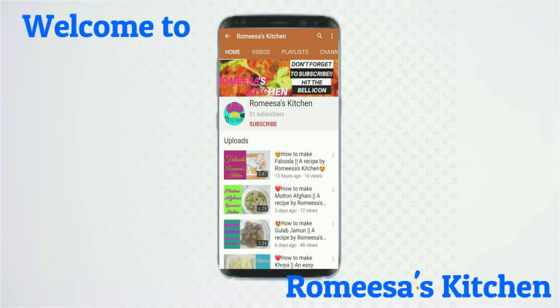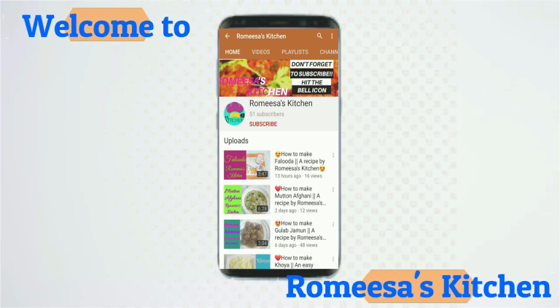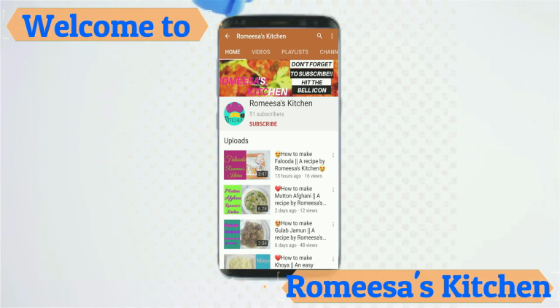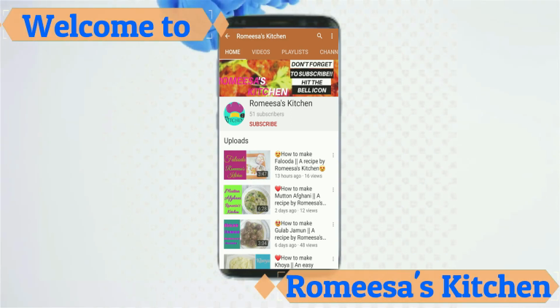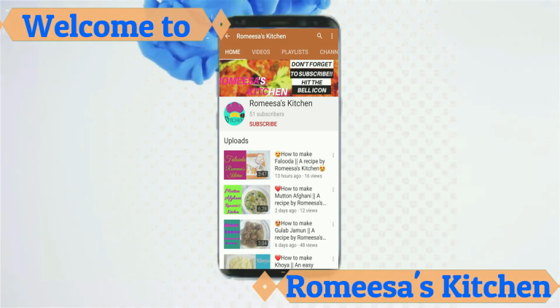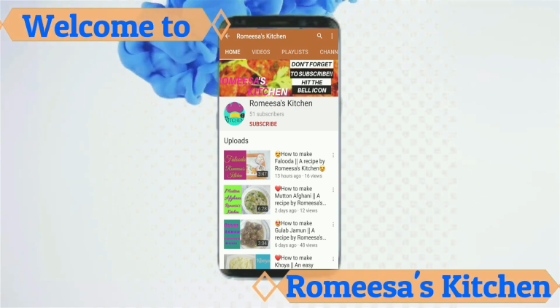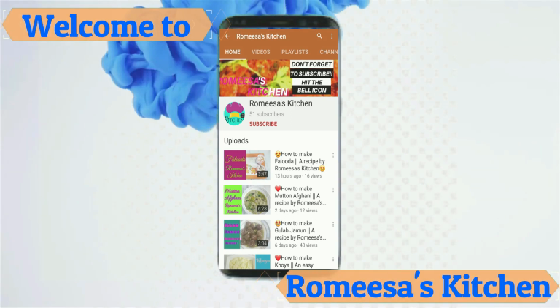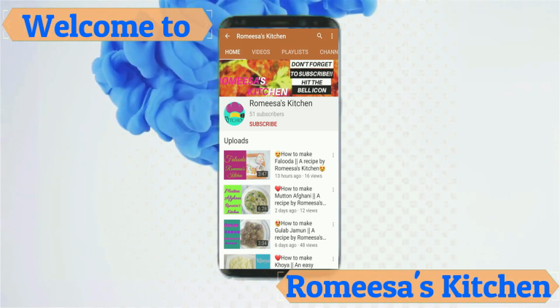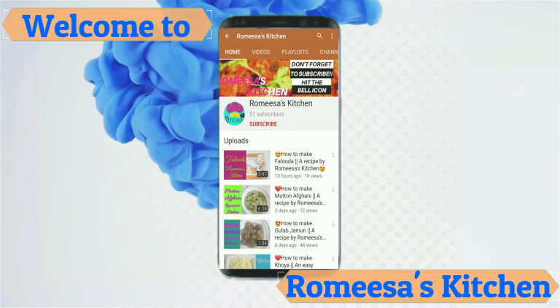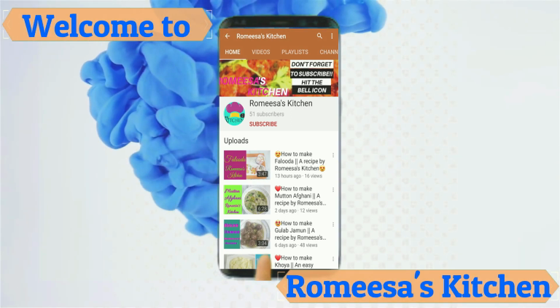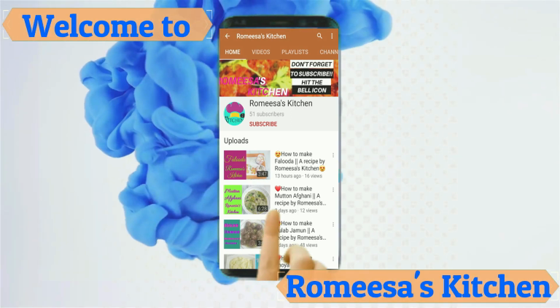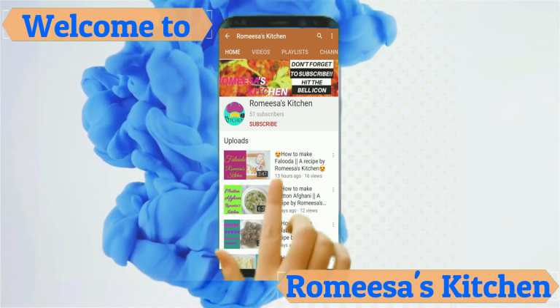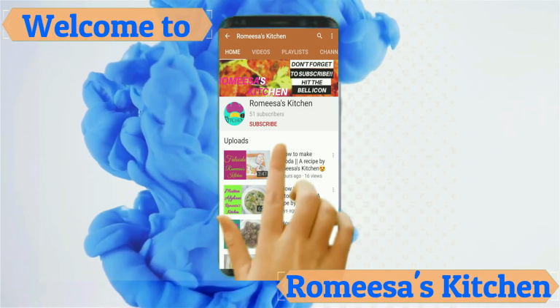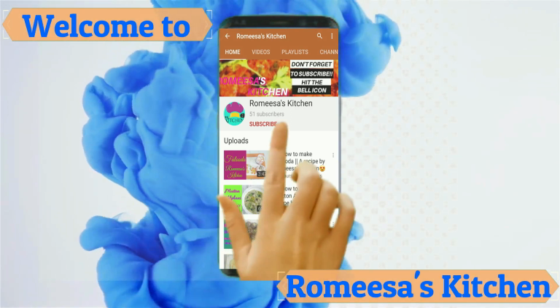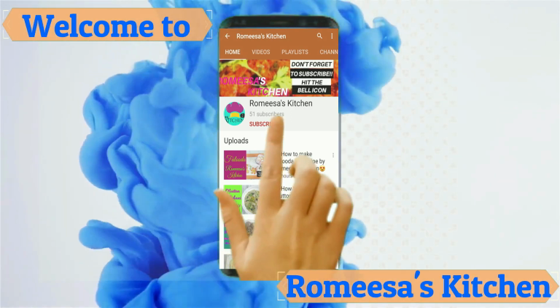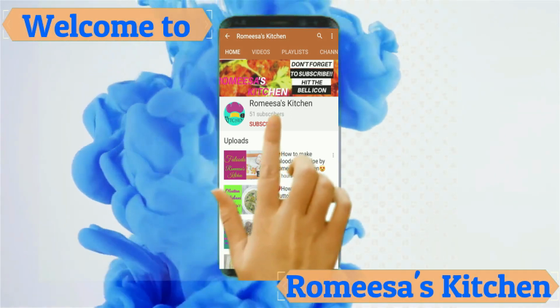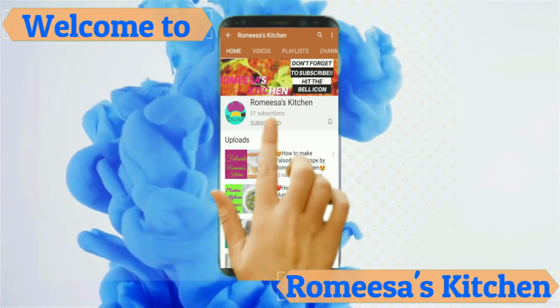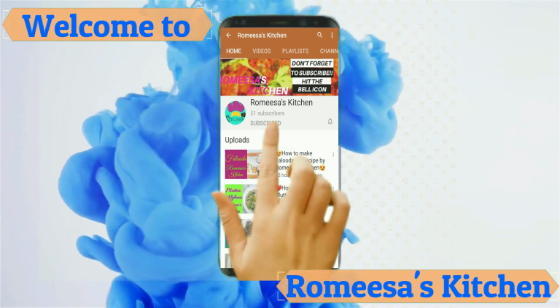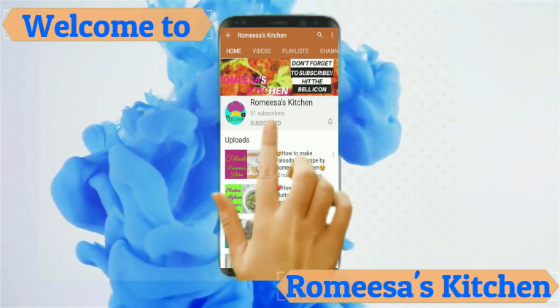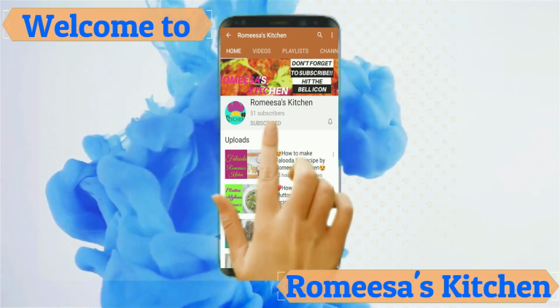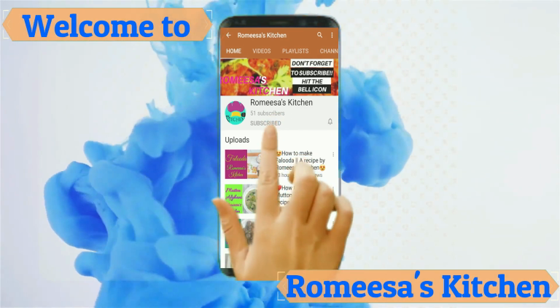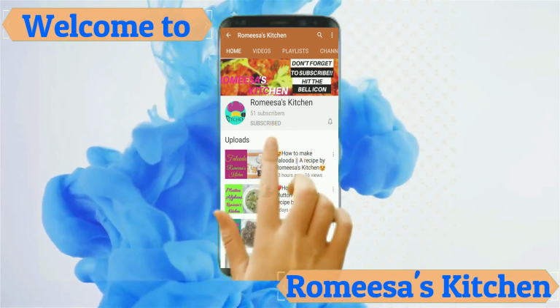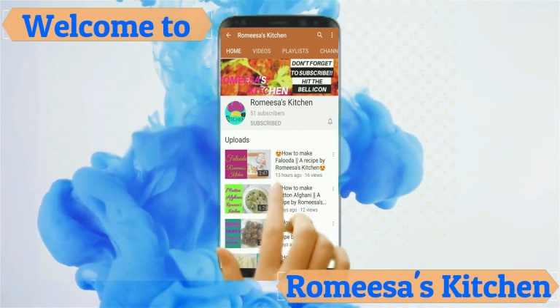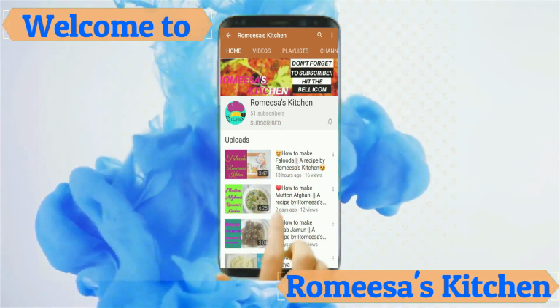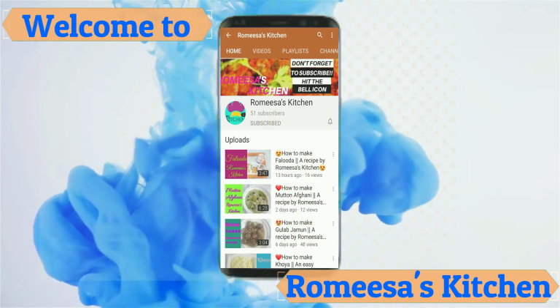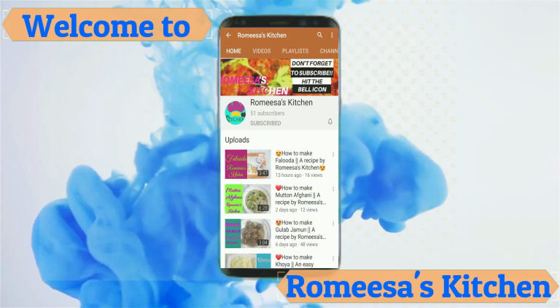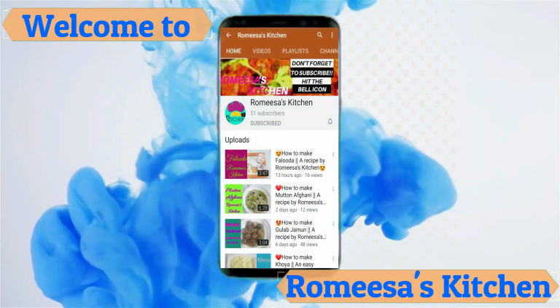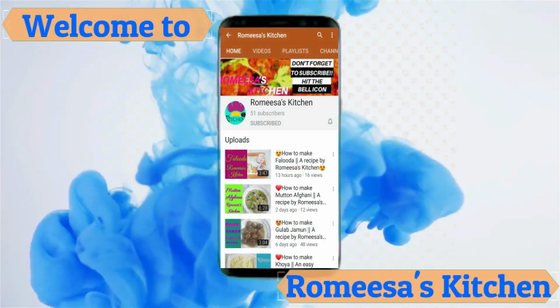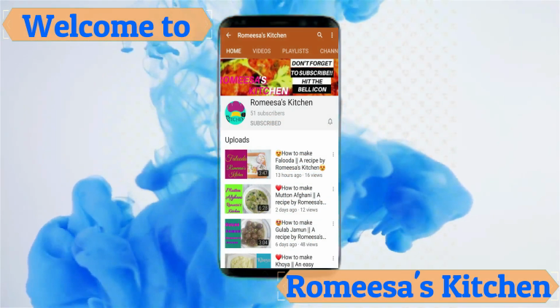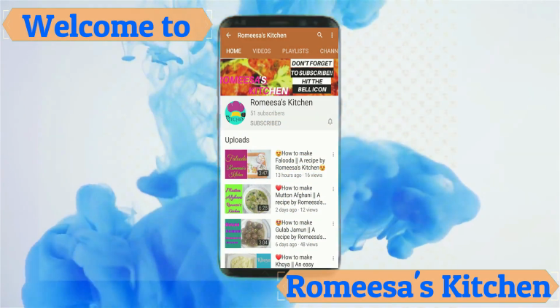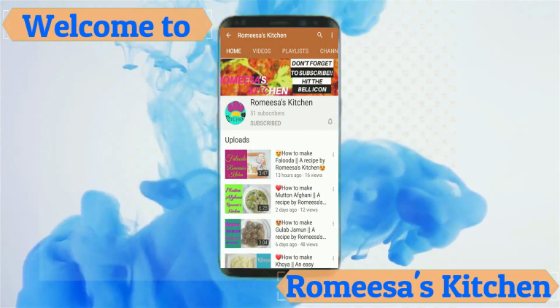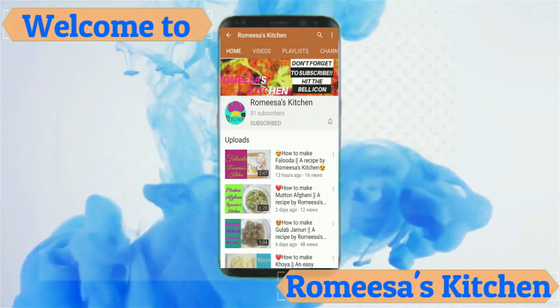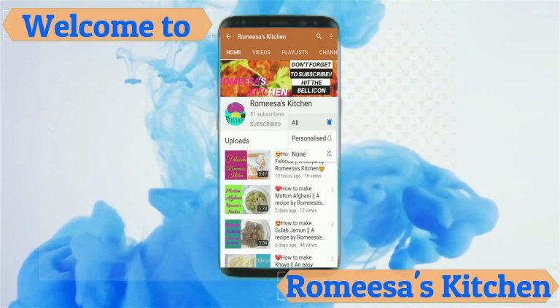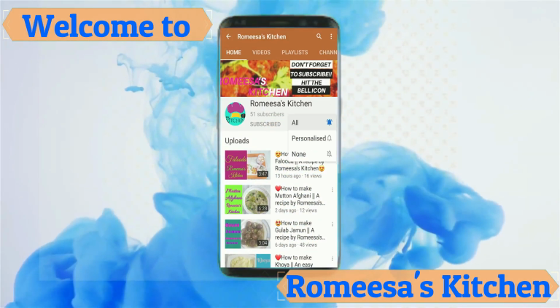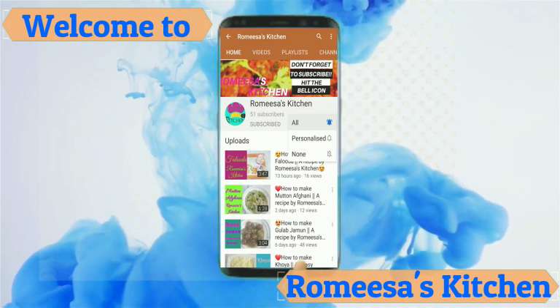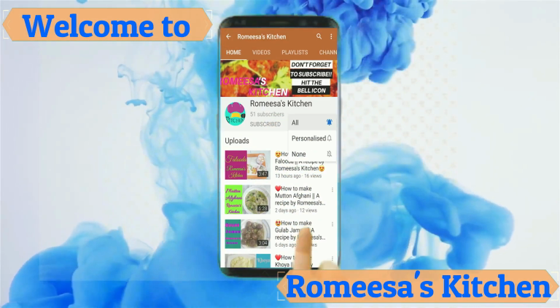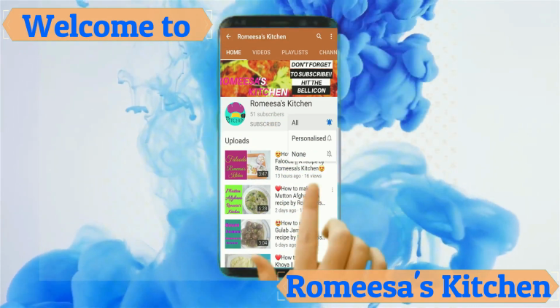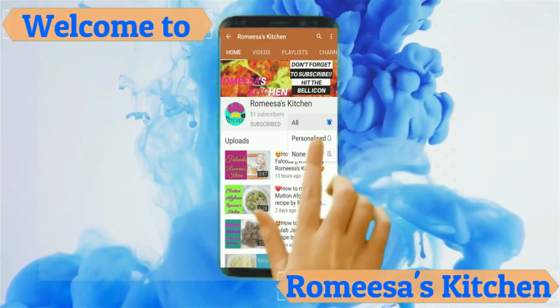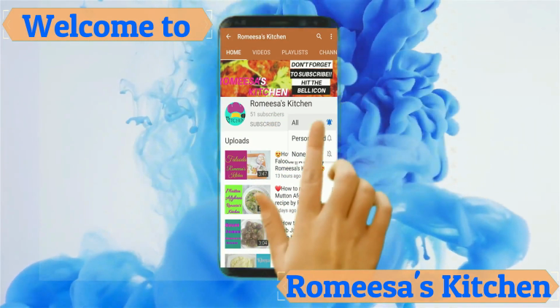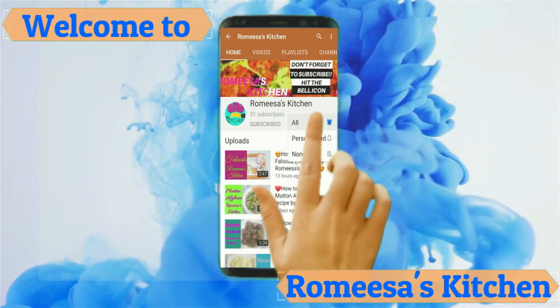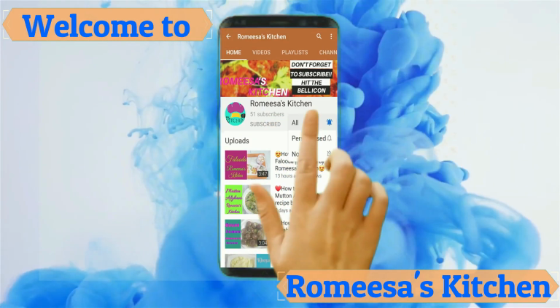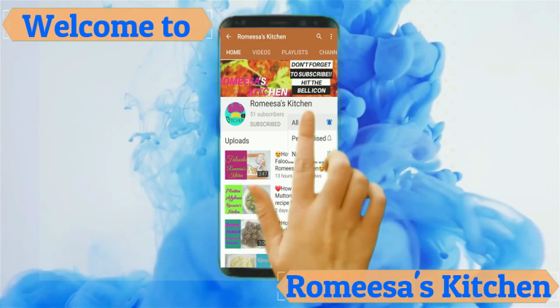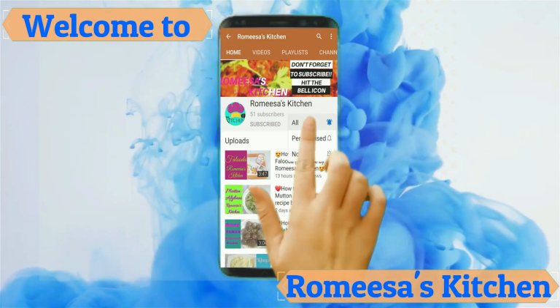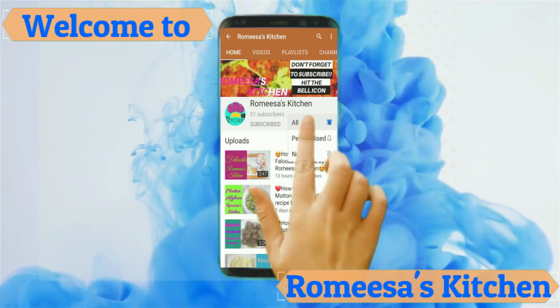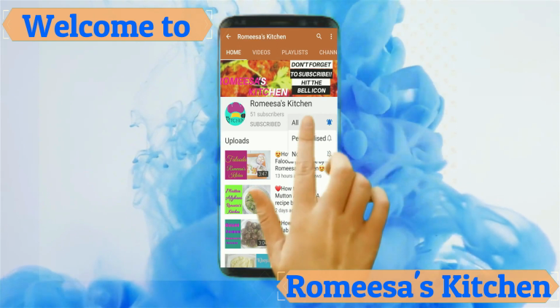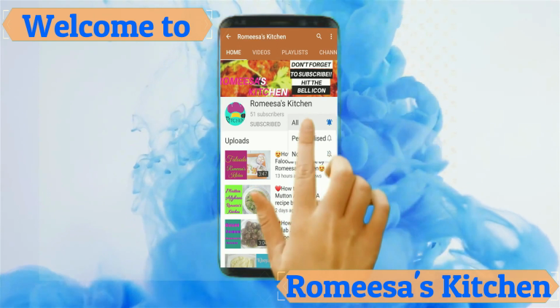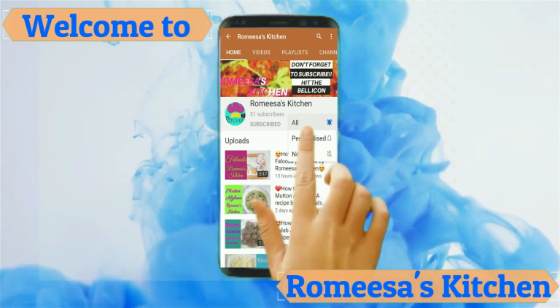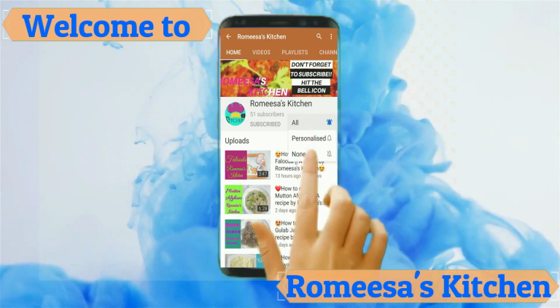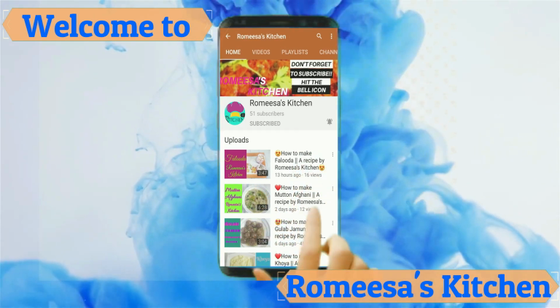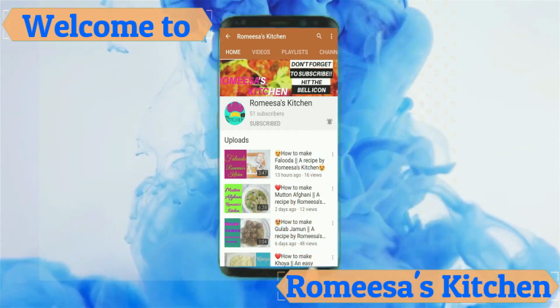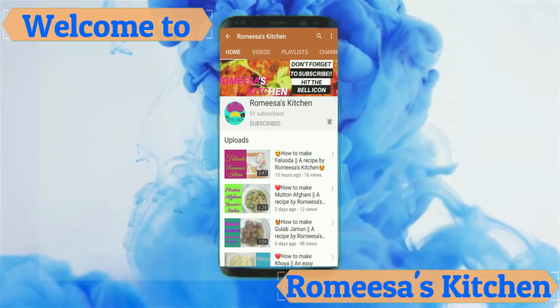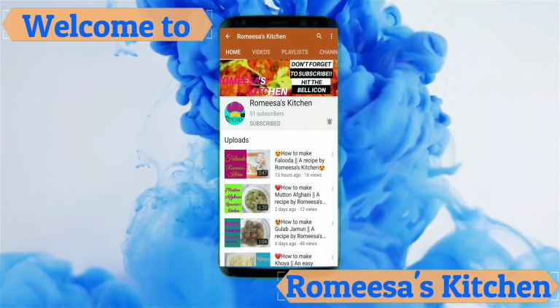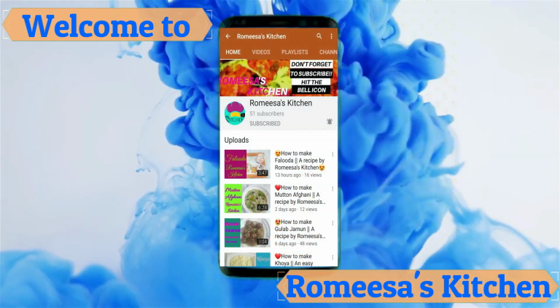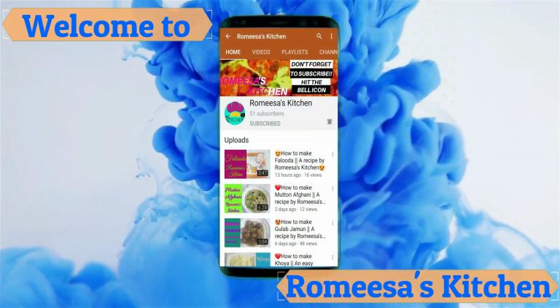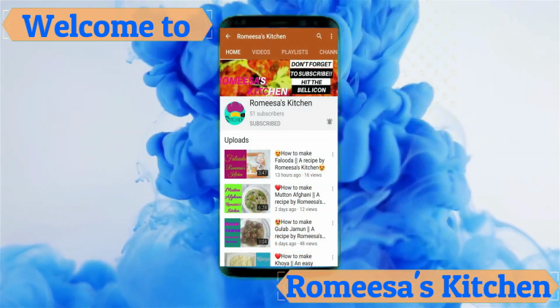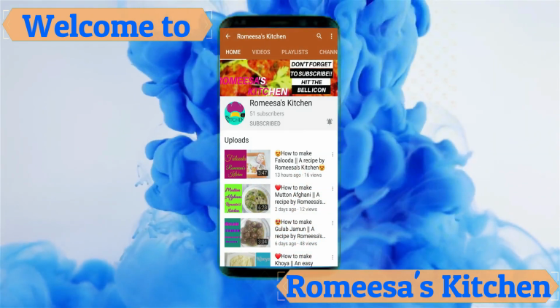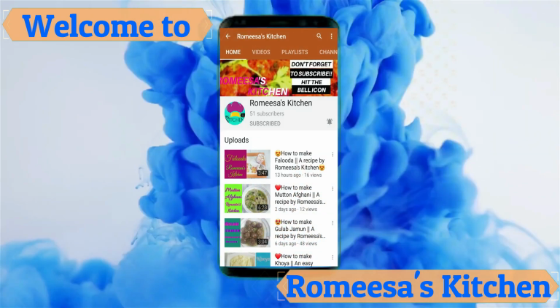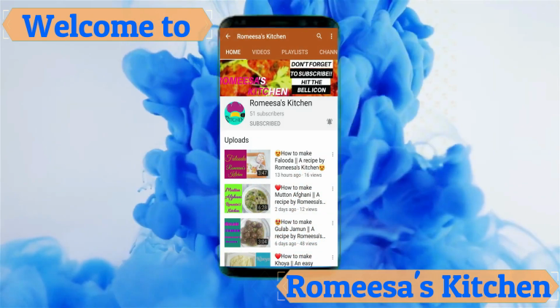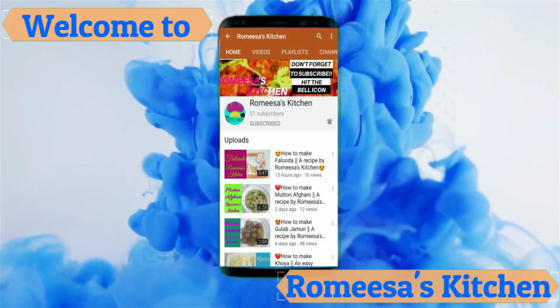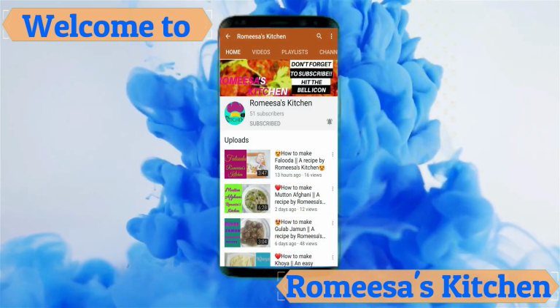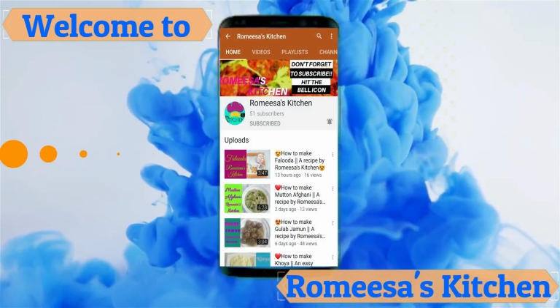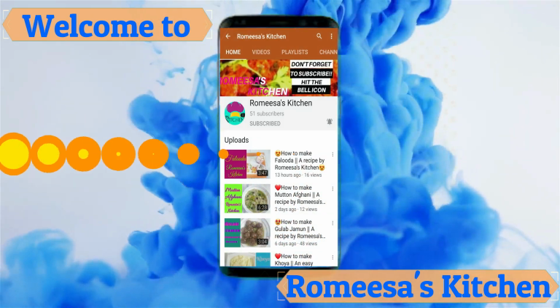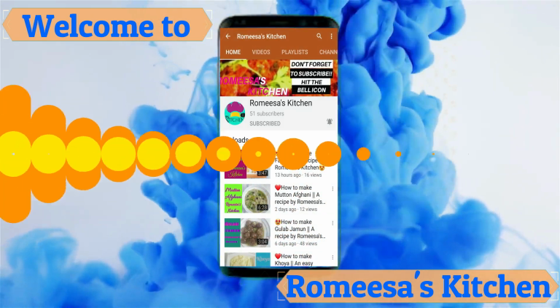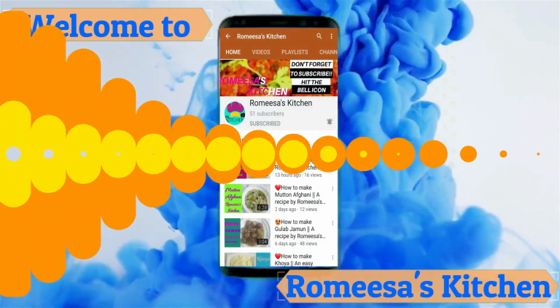Welcome to Rumisa's Kitchen. Subscribe to my channel and hit the bell icon to get notifications whenever I upload a video.